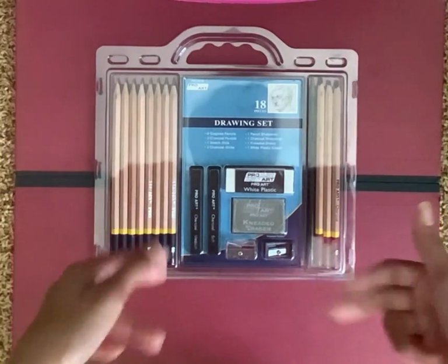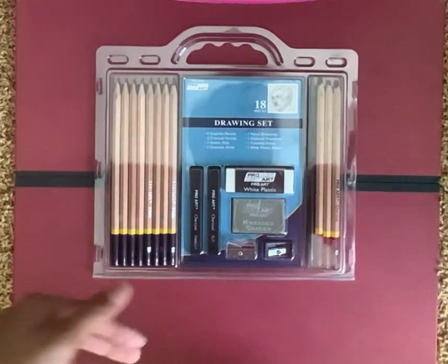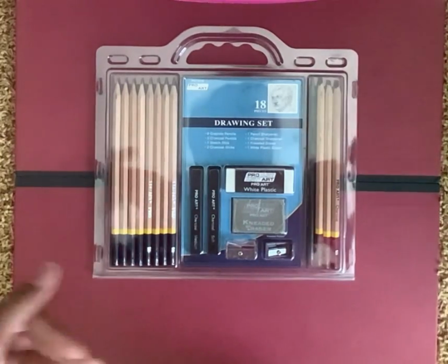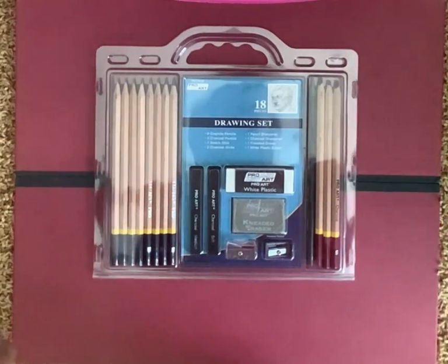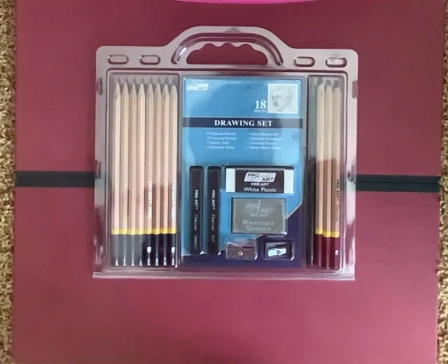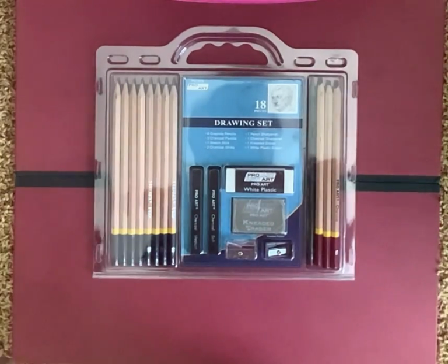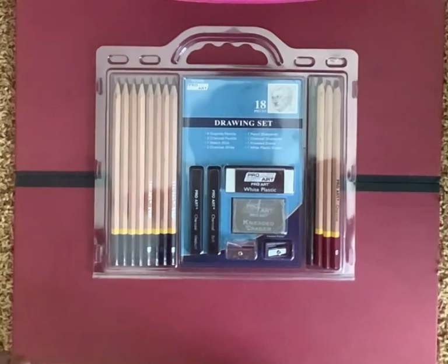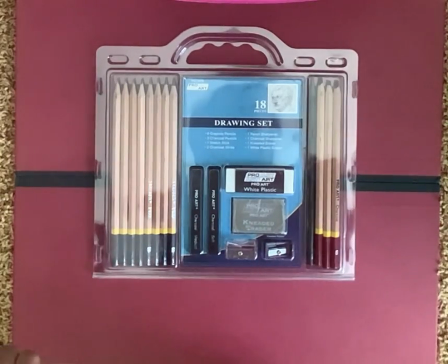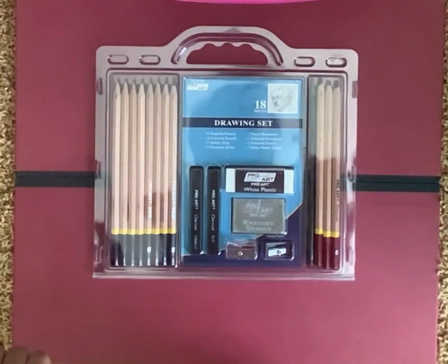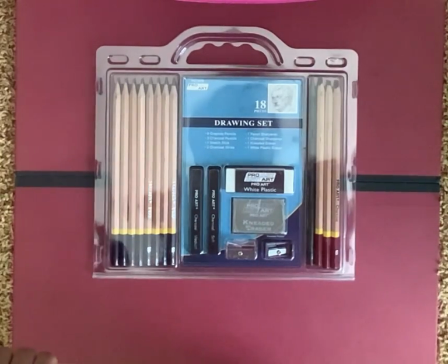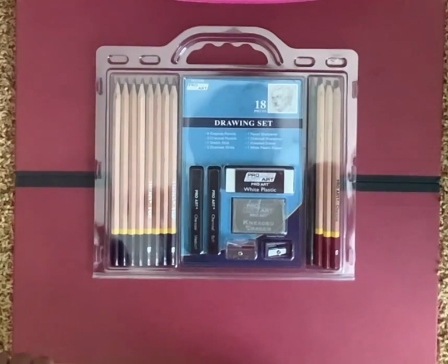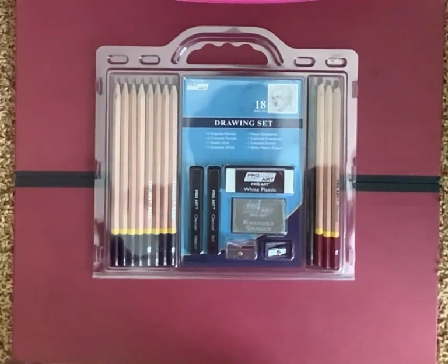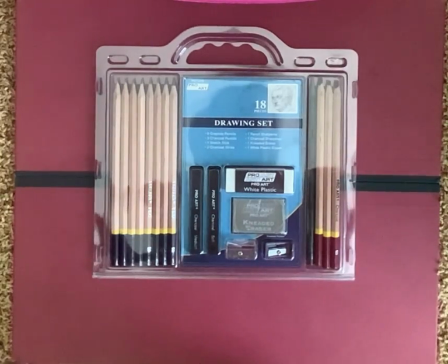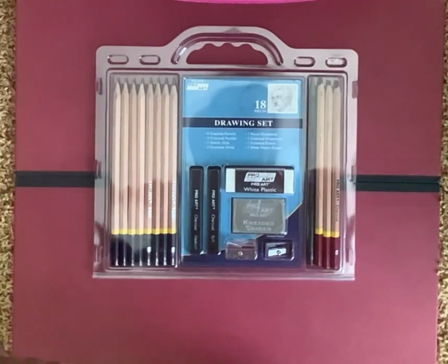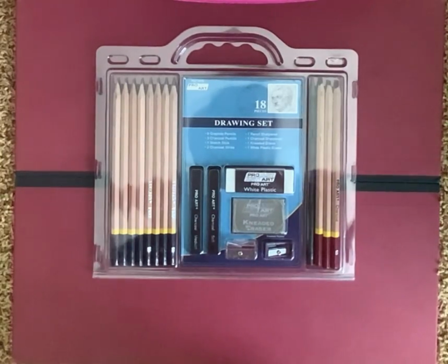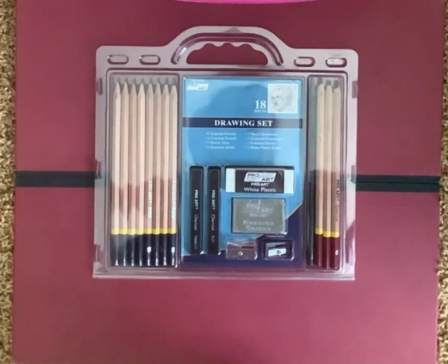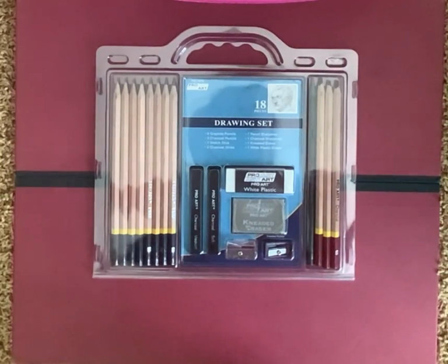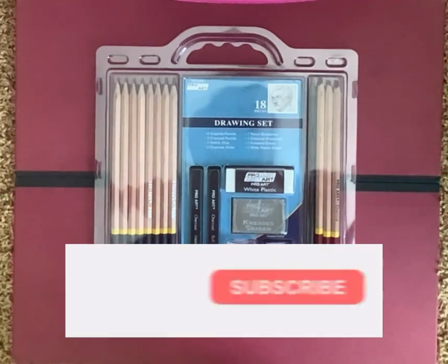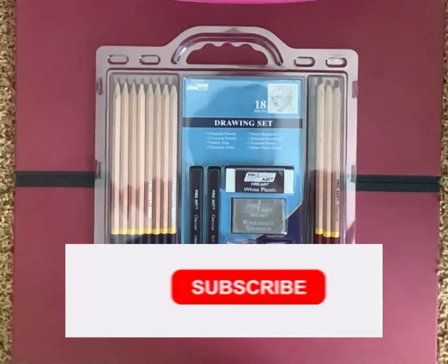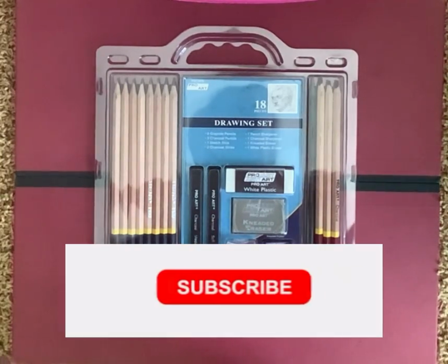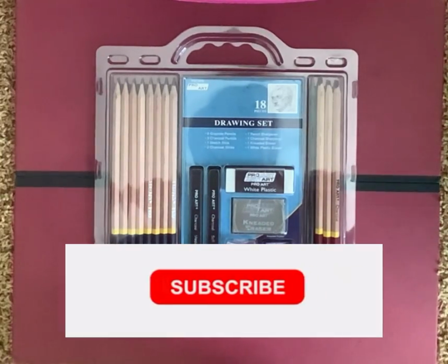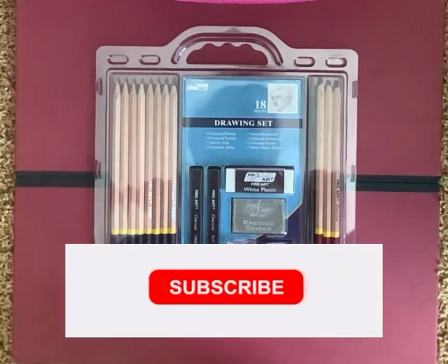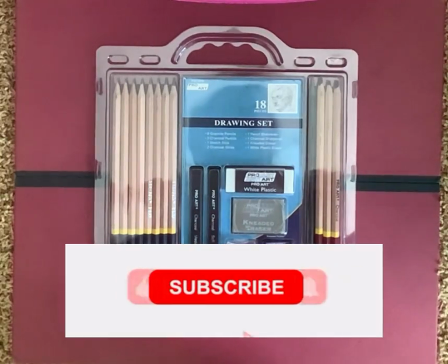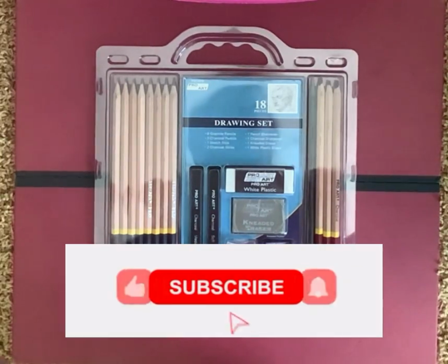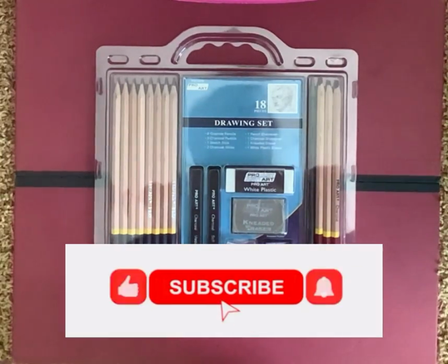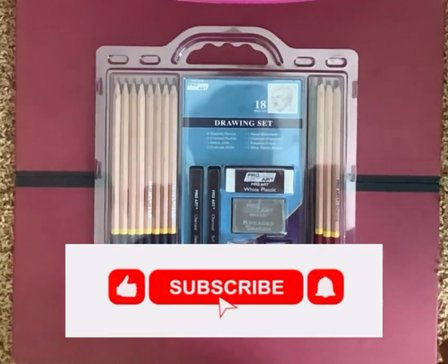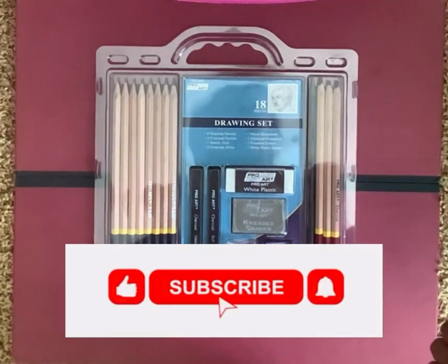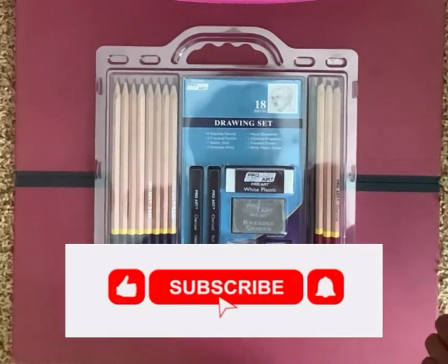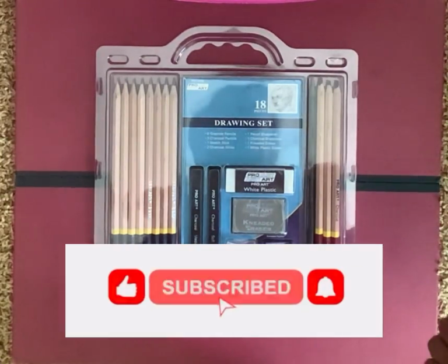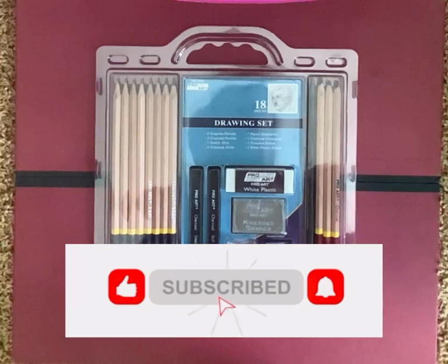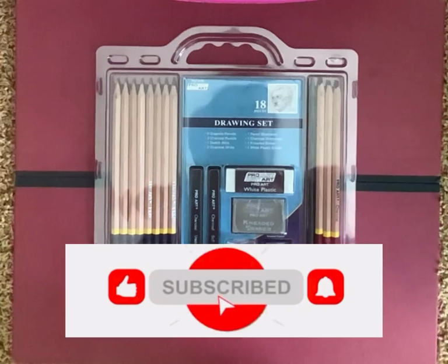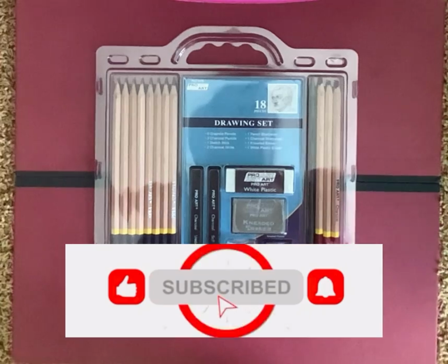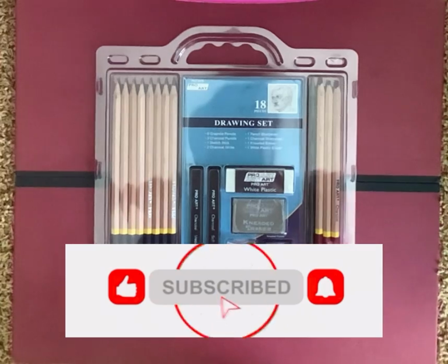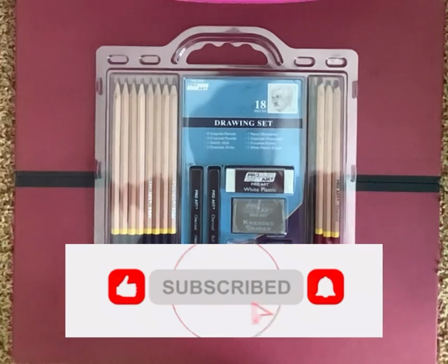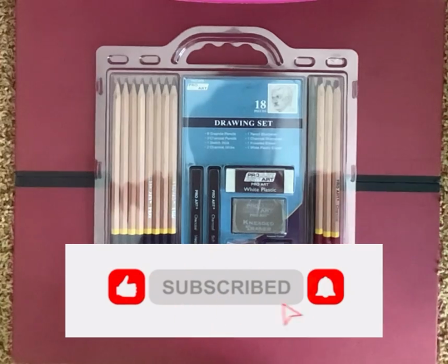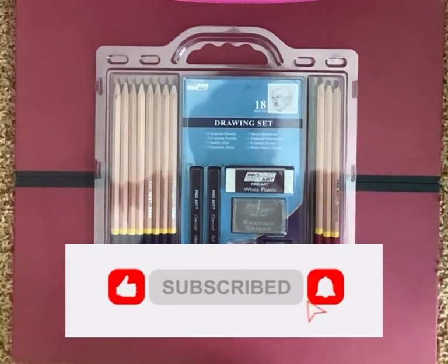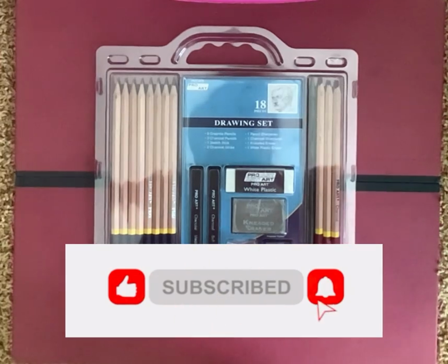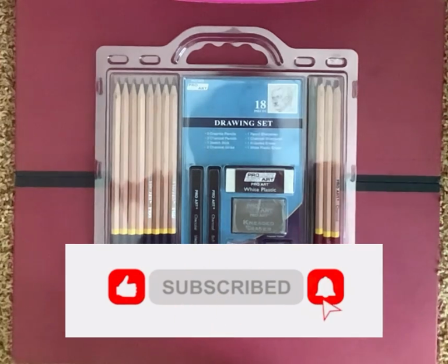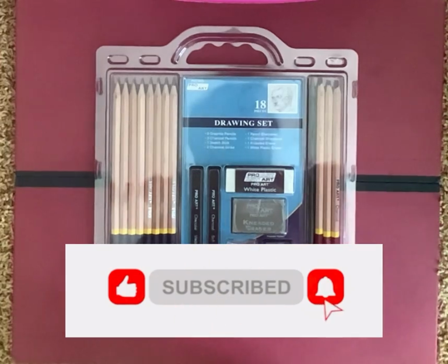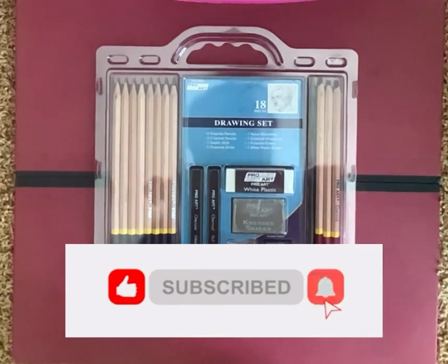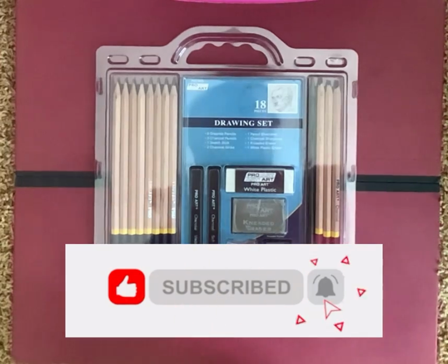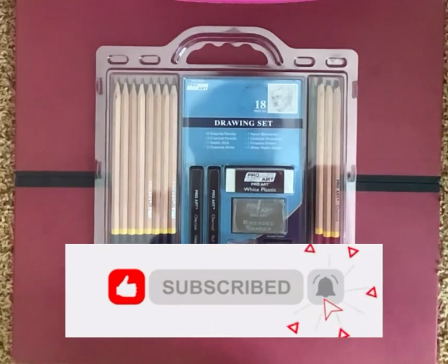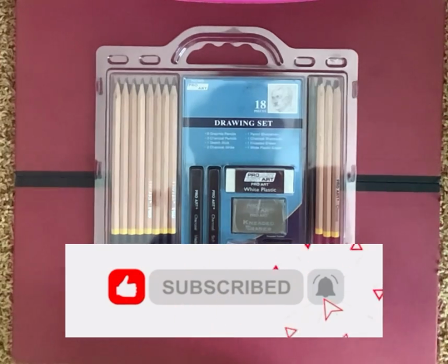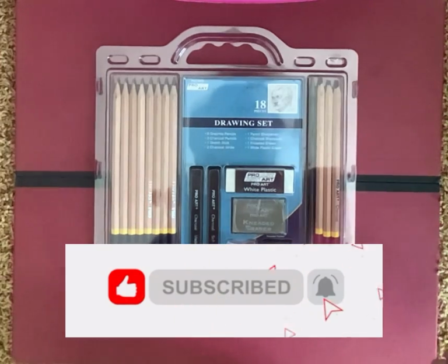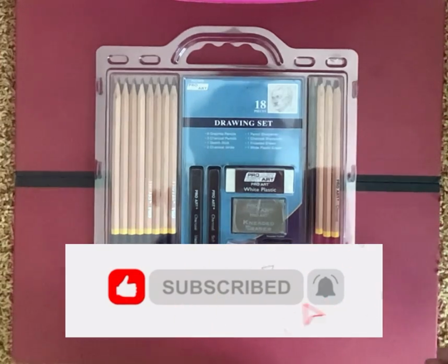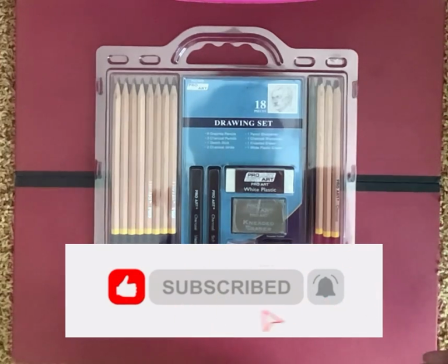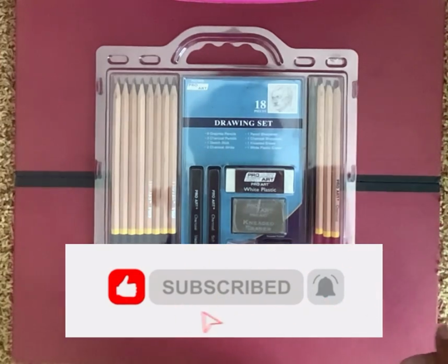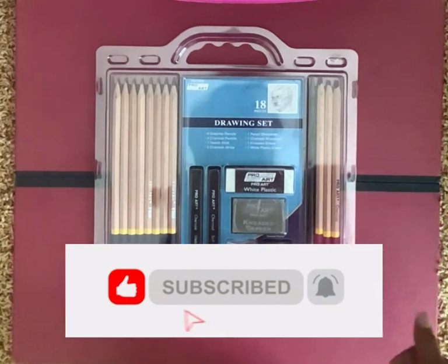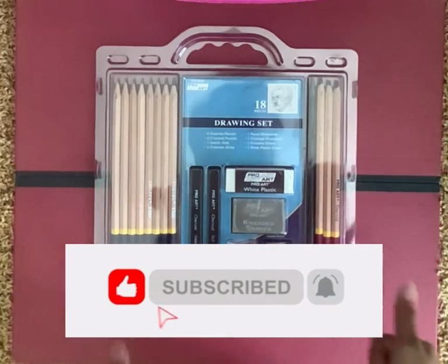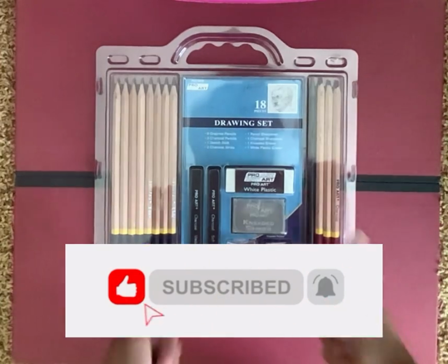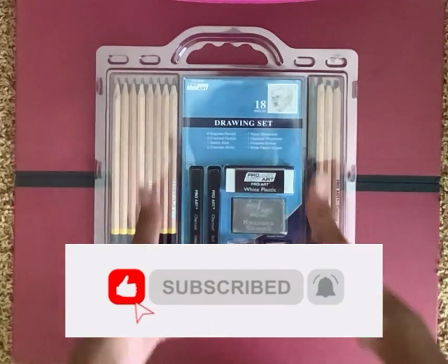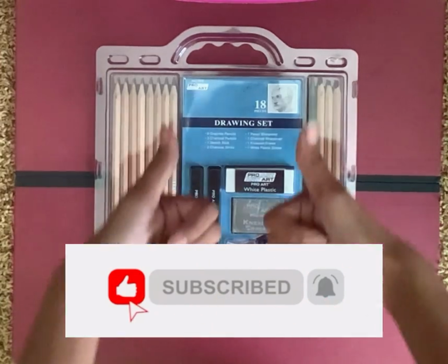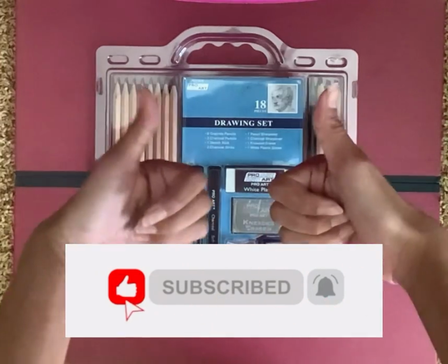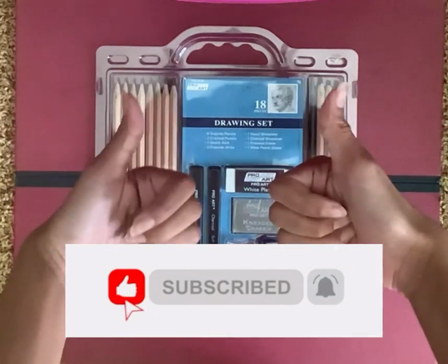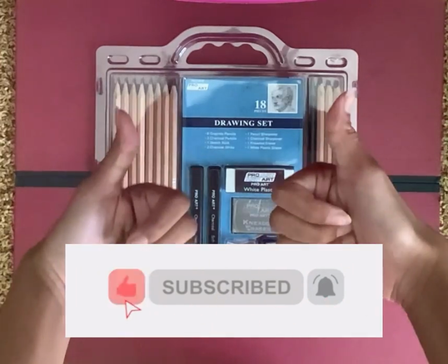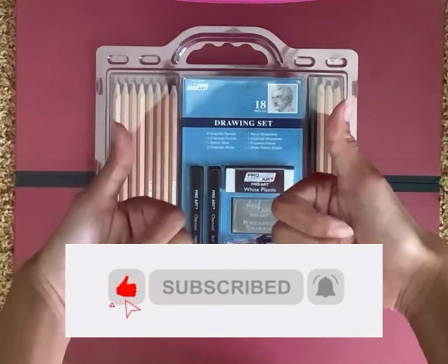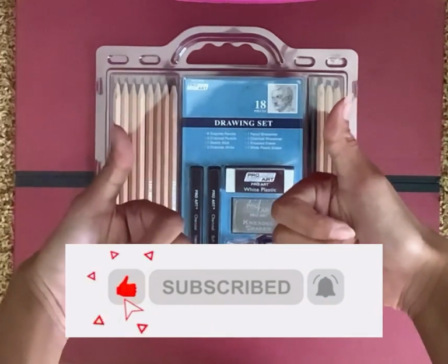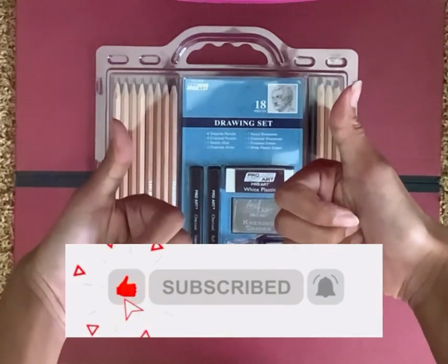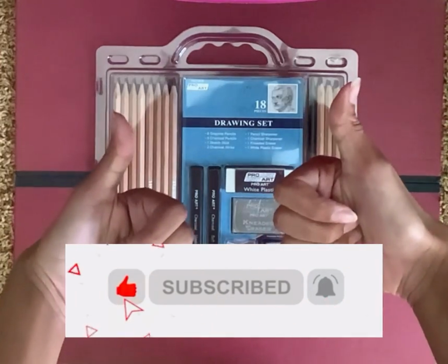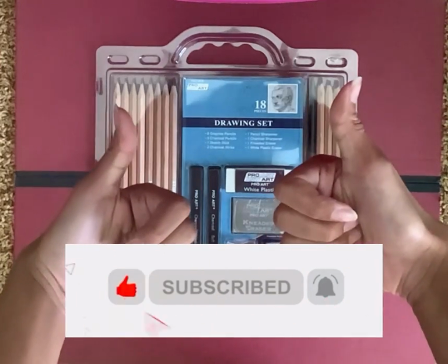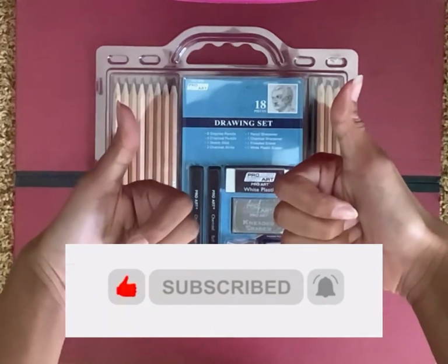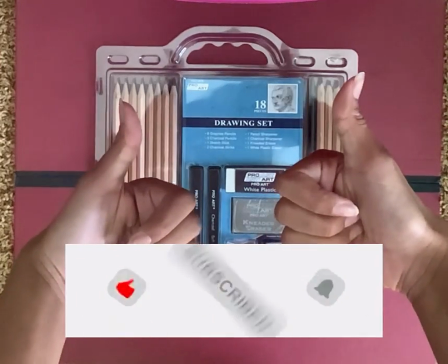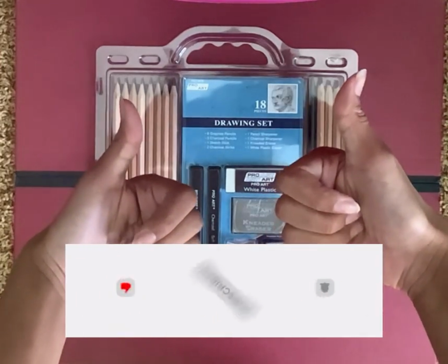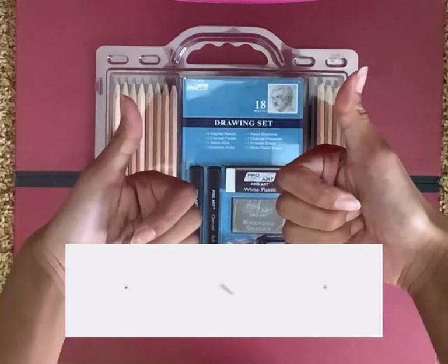So if you're new here and you know my channel, please don't forget to subscribe, hit that notification bell, and hit that thumbs up.